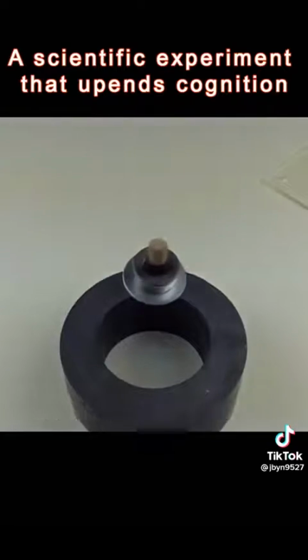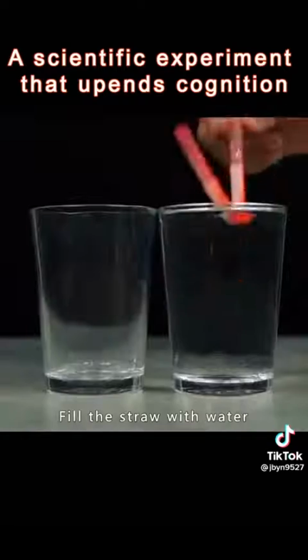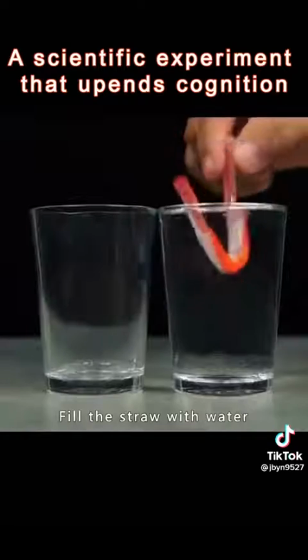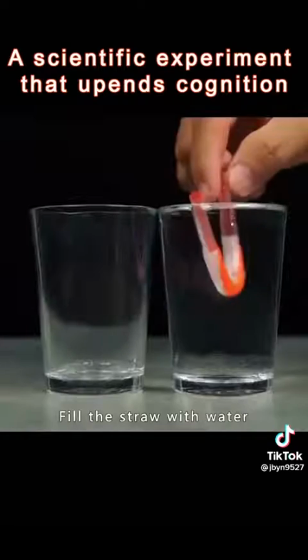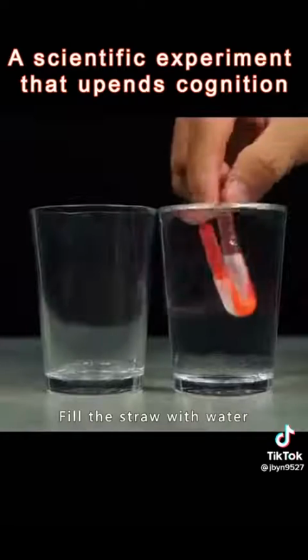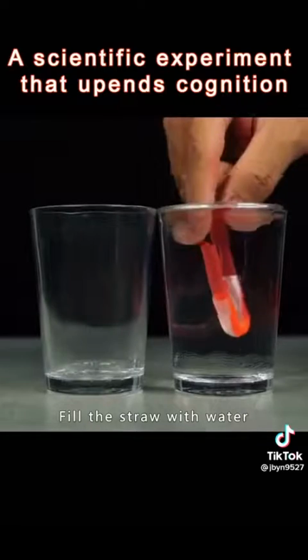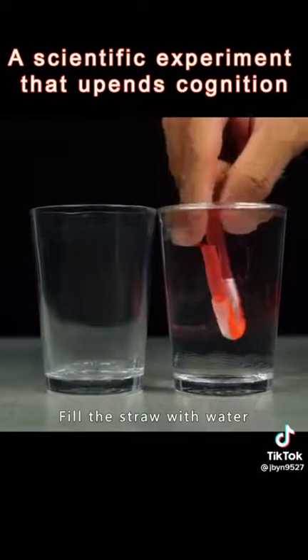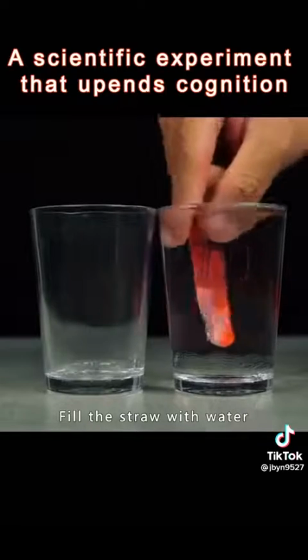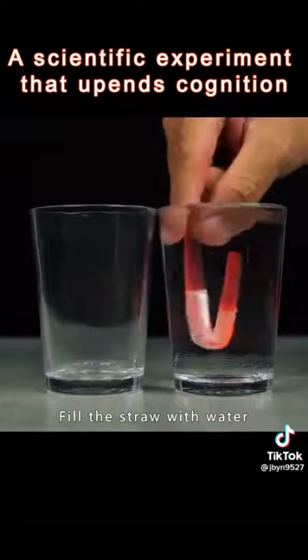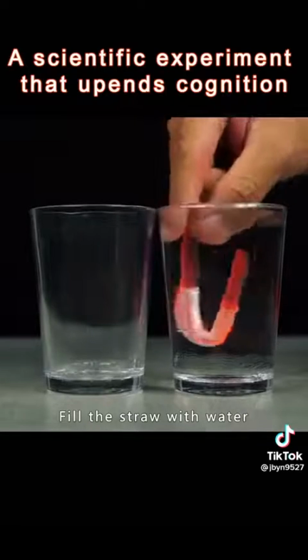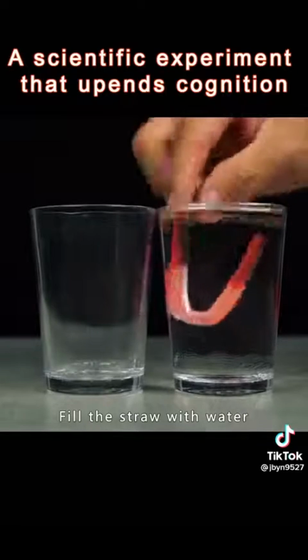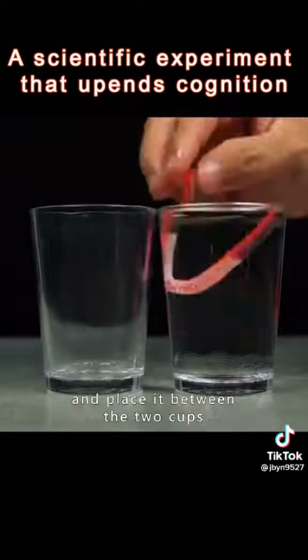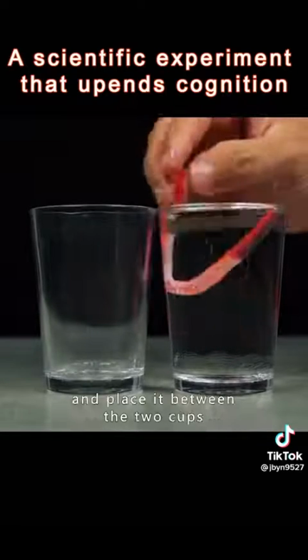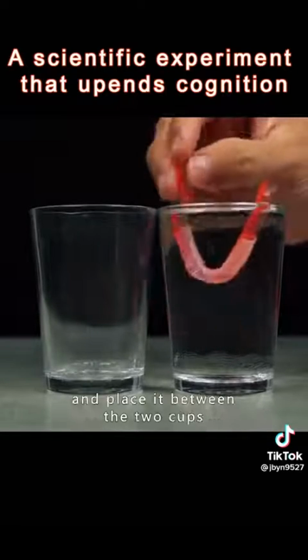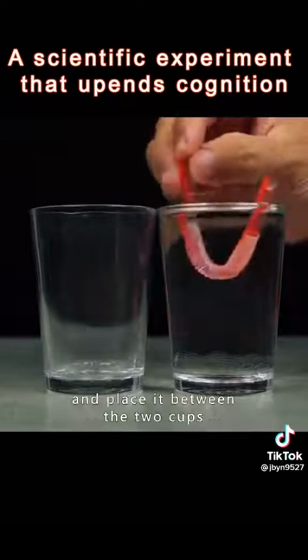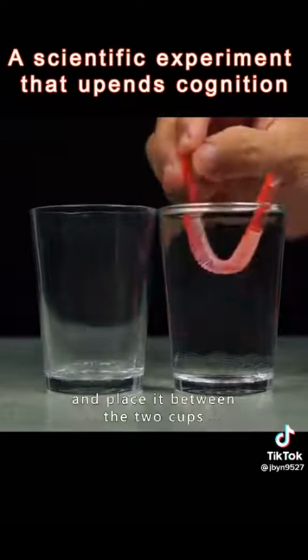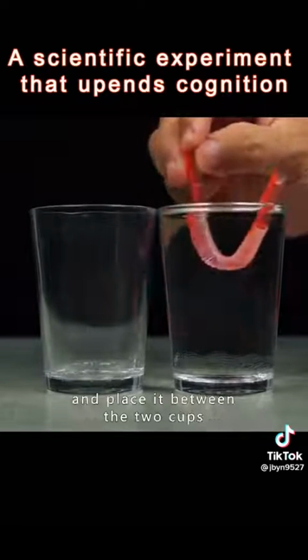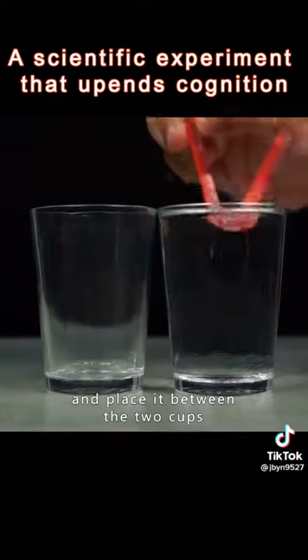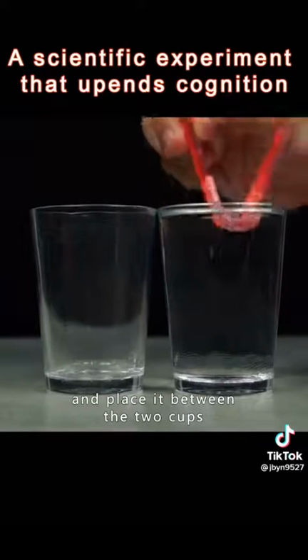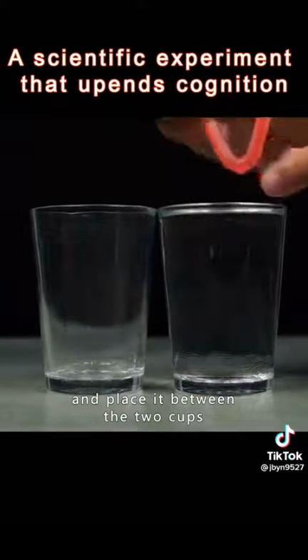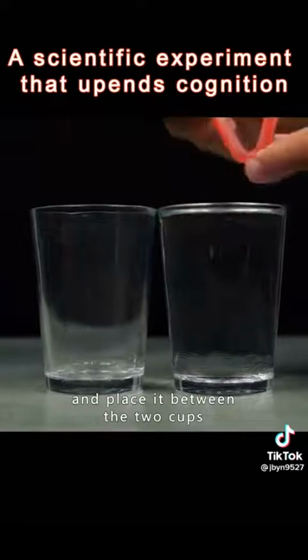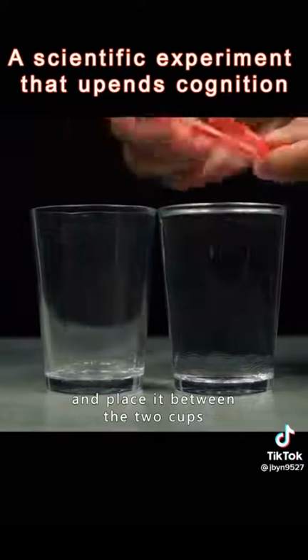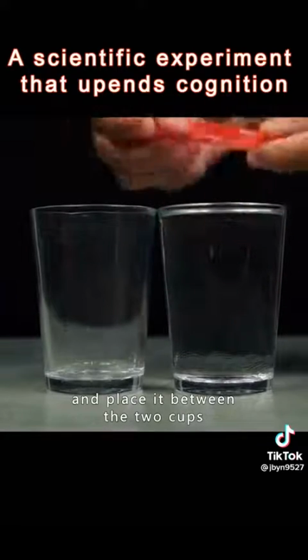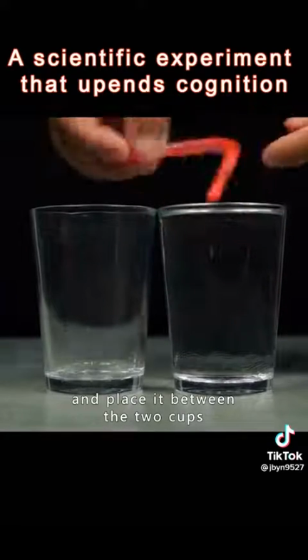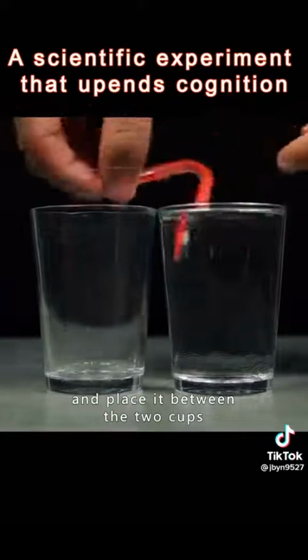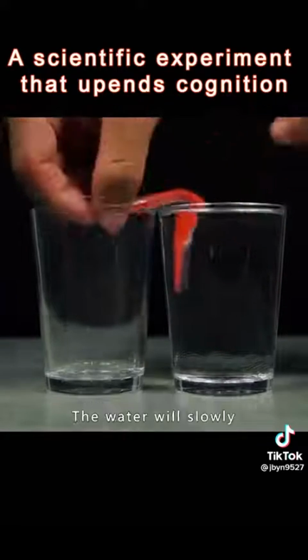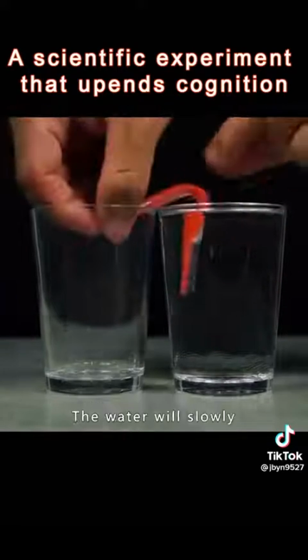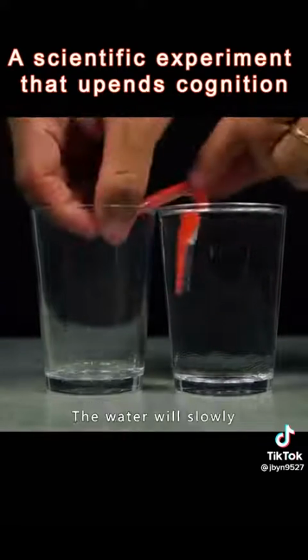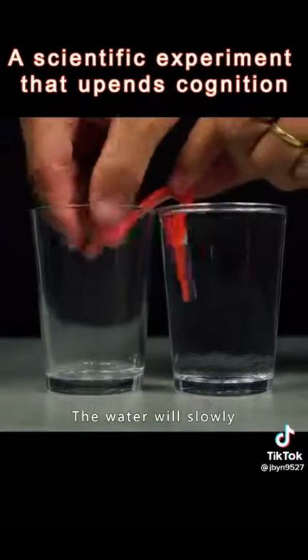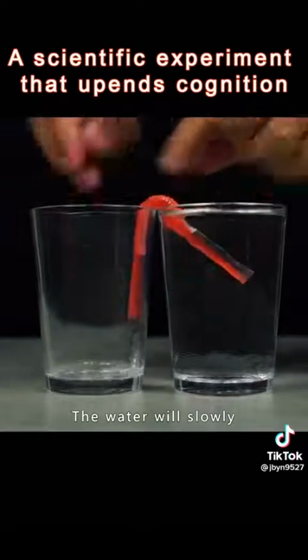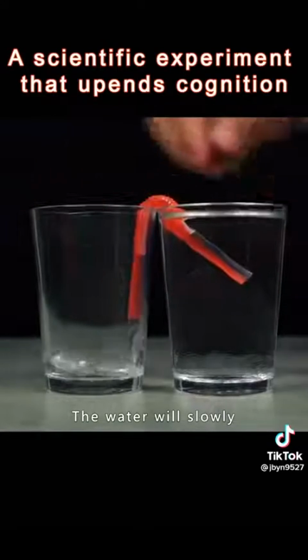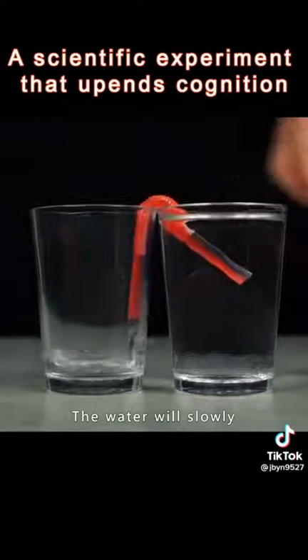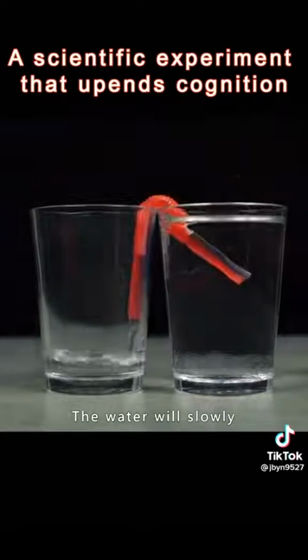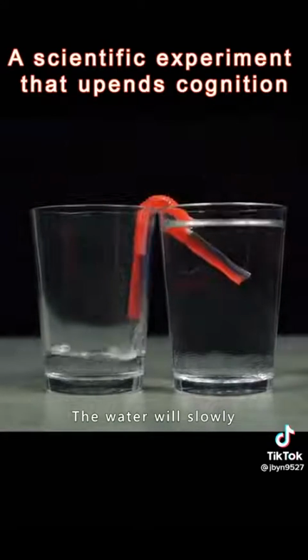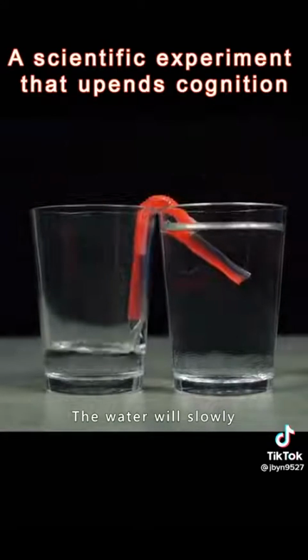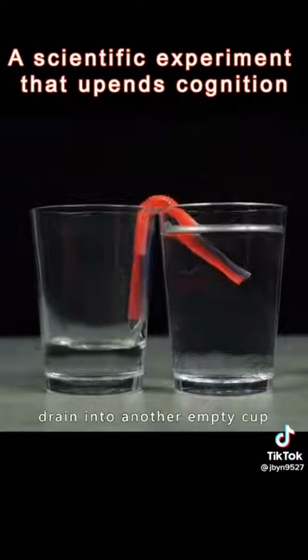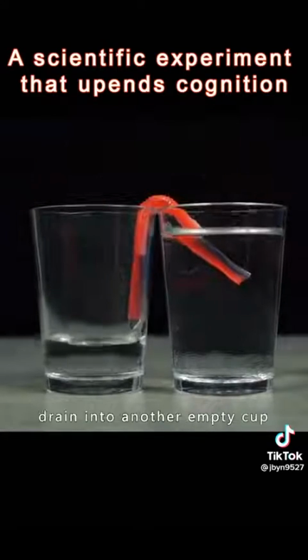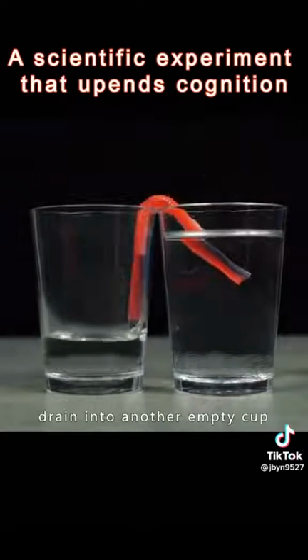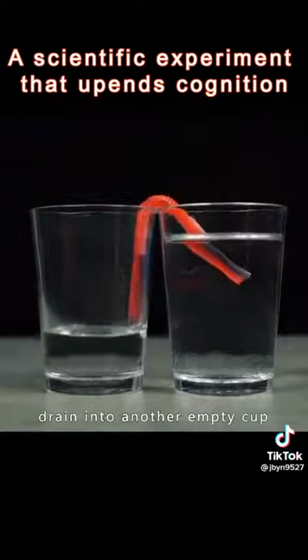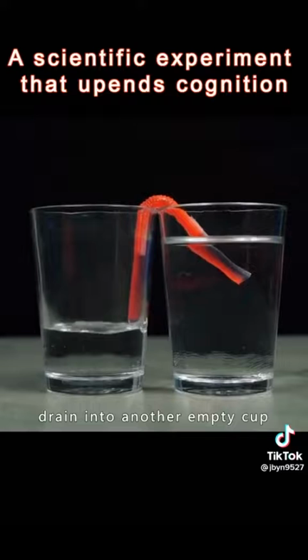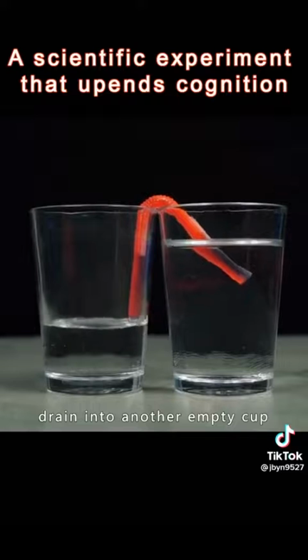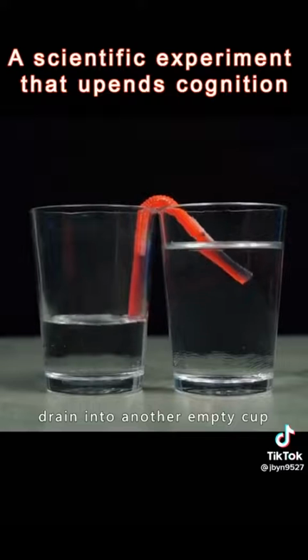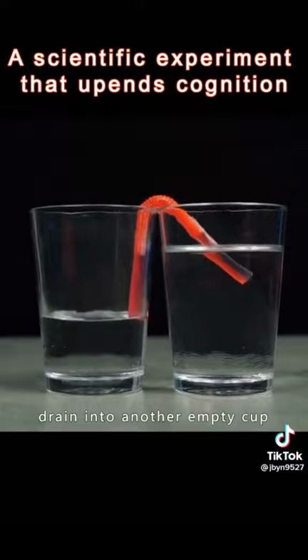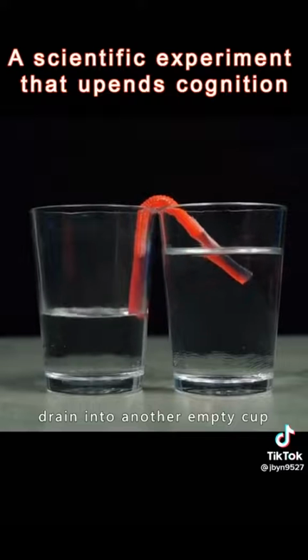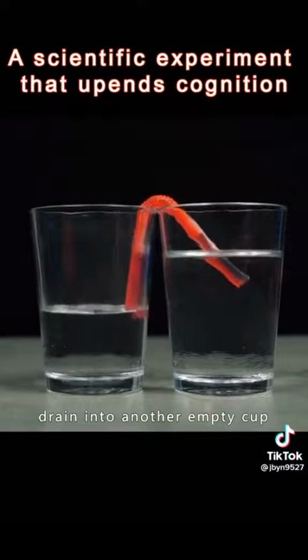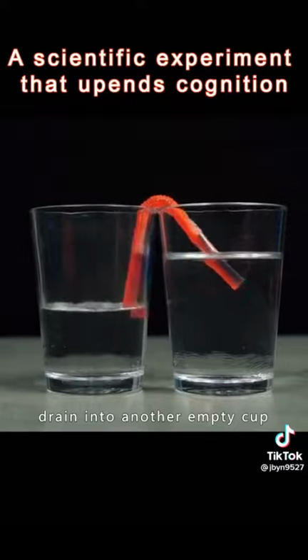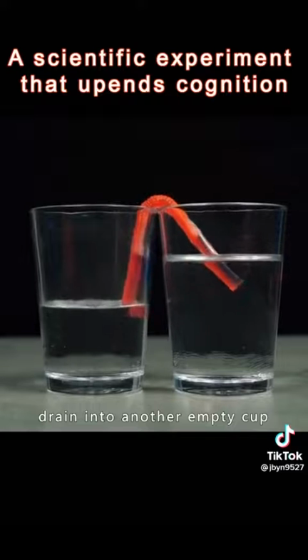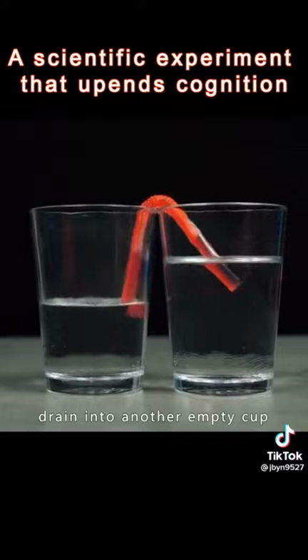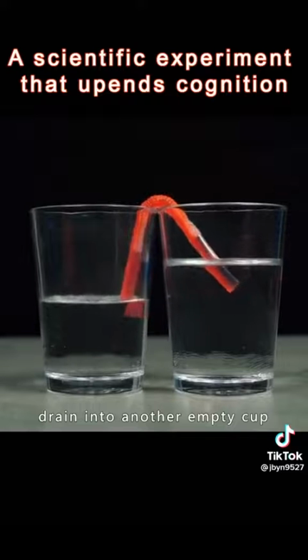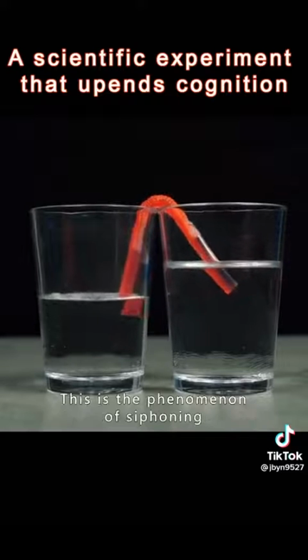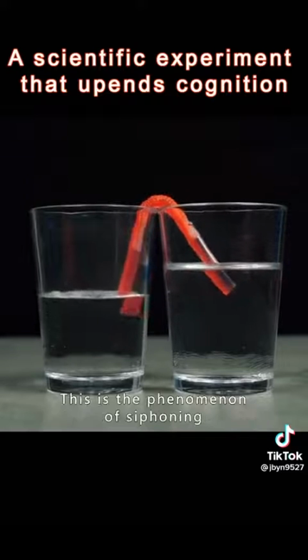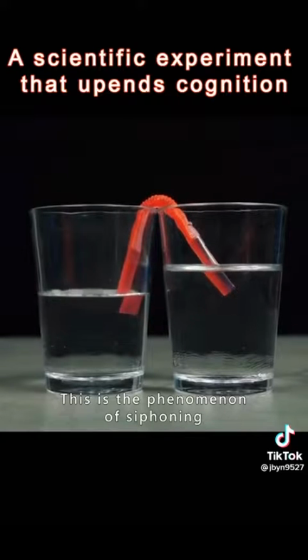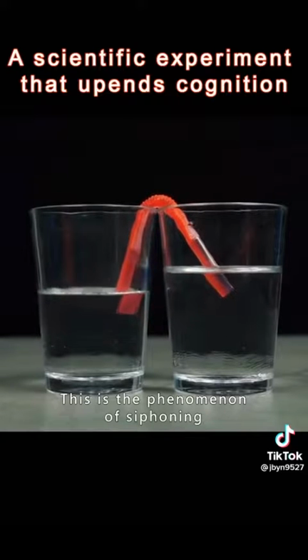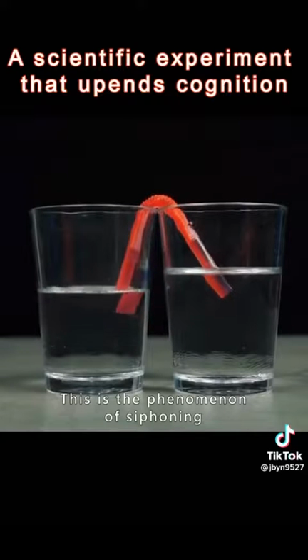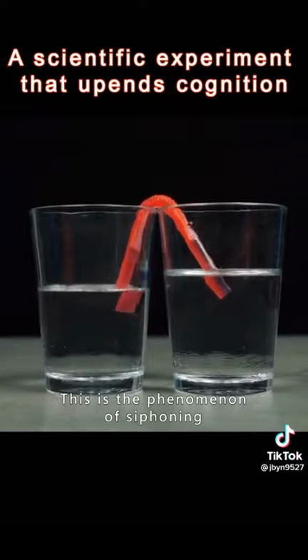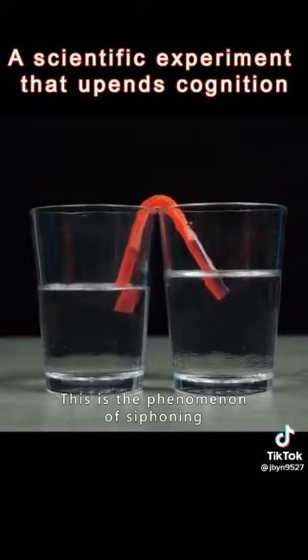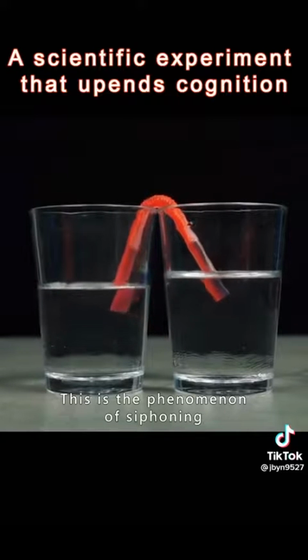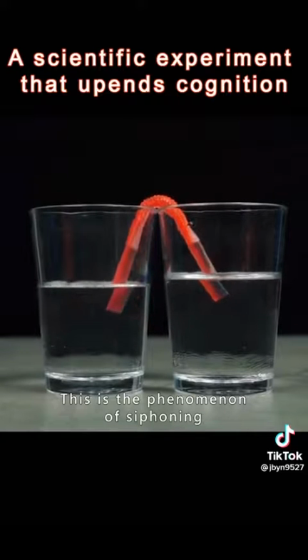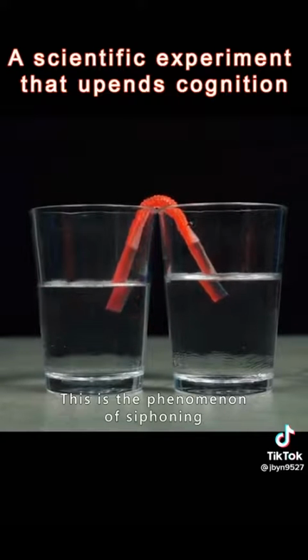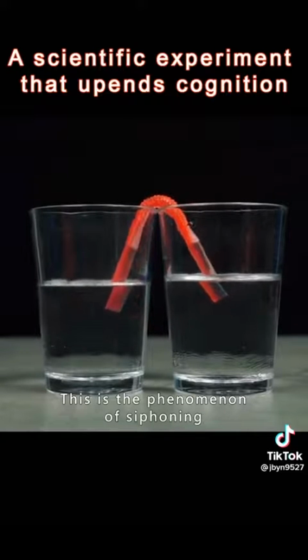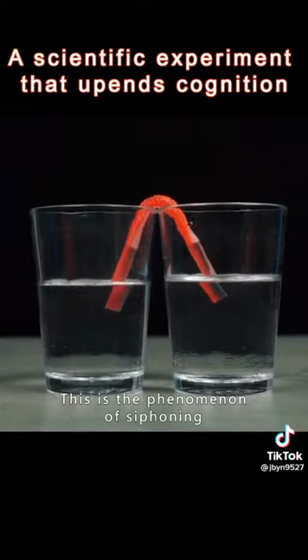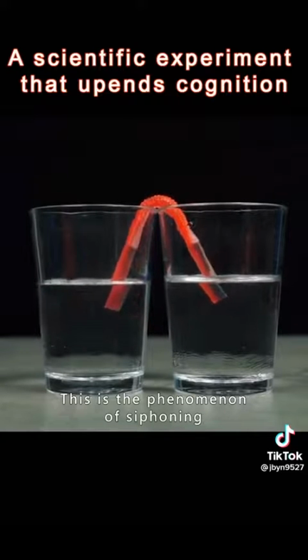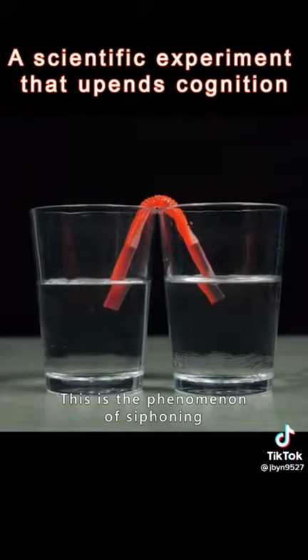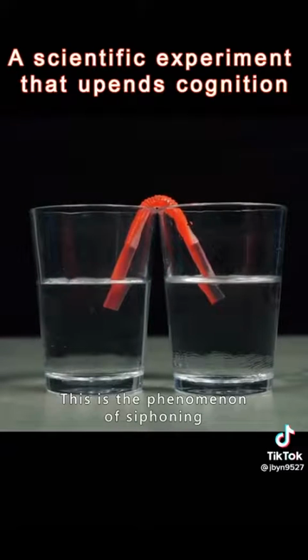Fill the straw with water and place it between two cups. The water will slowly drain into the other empty cup. This is the phenomenon of siphoning.